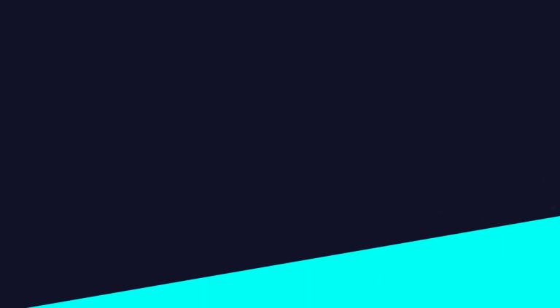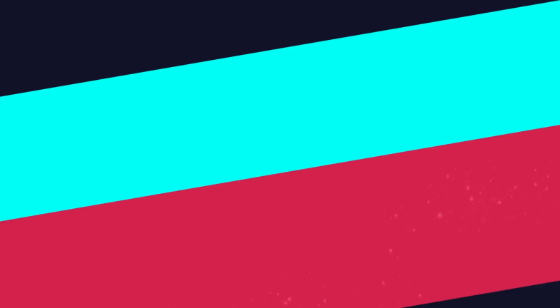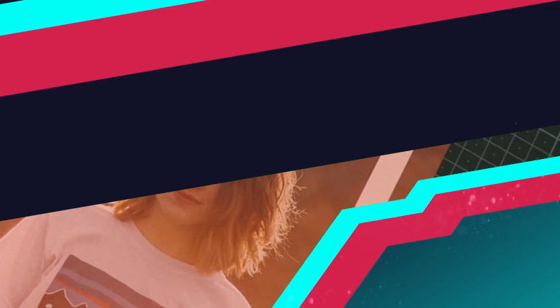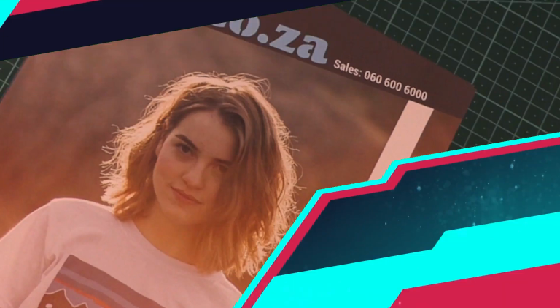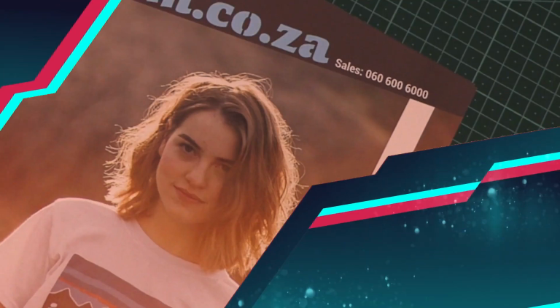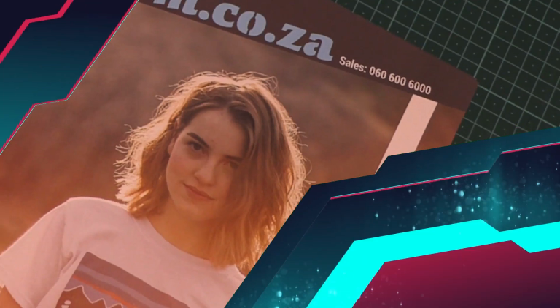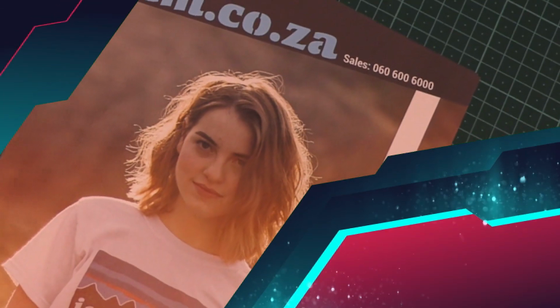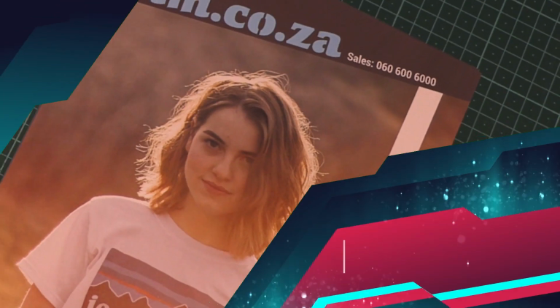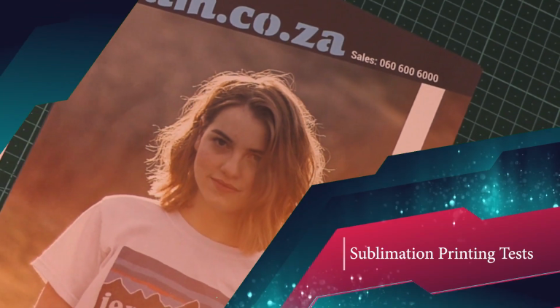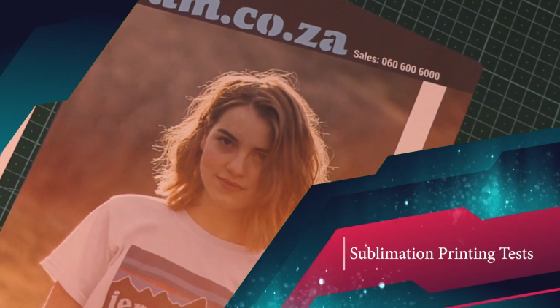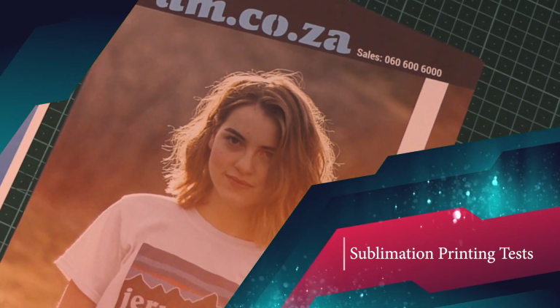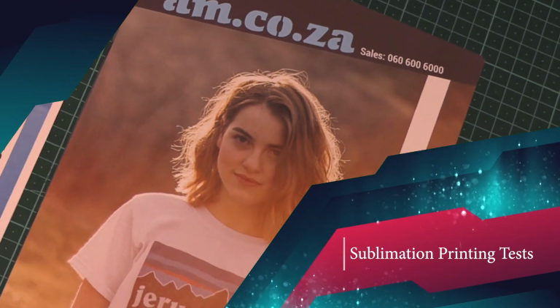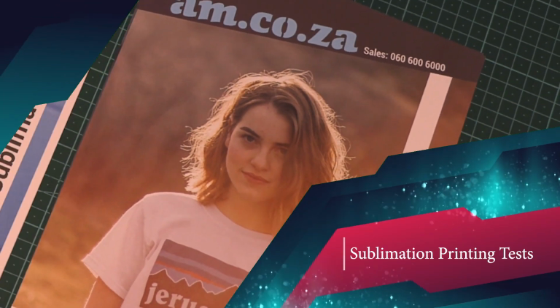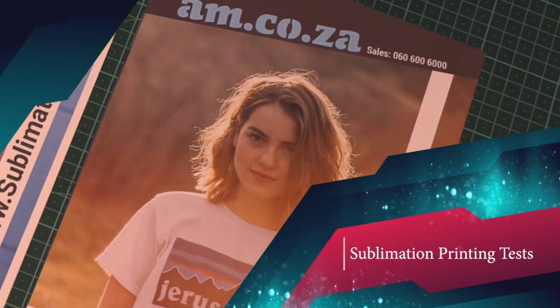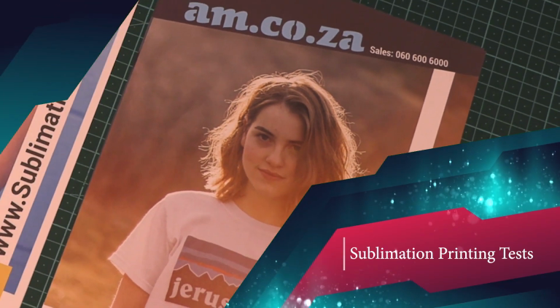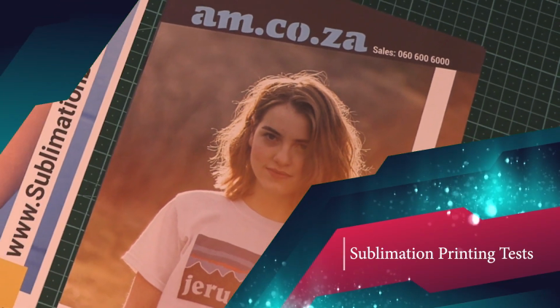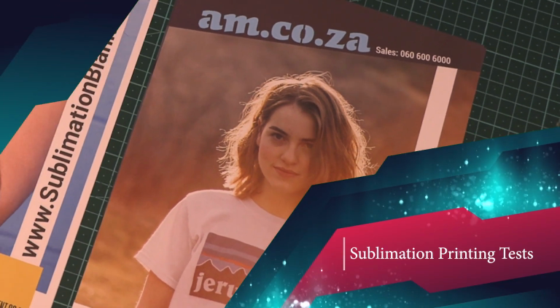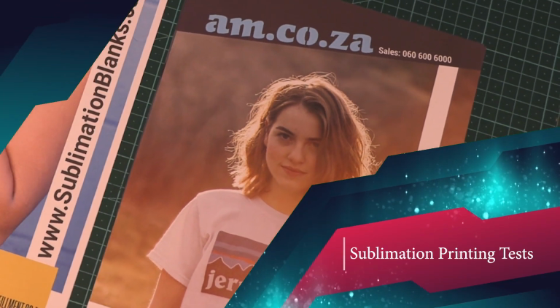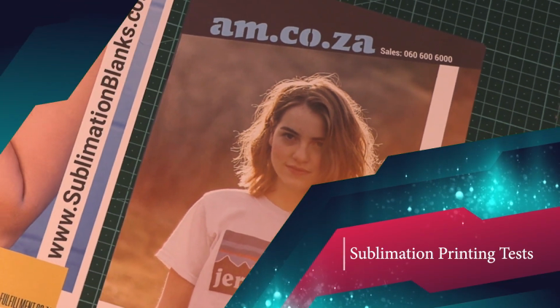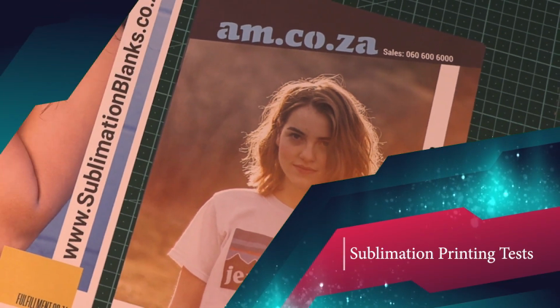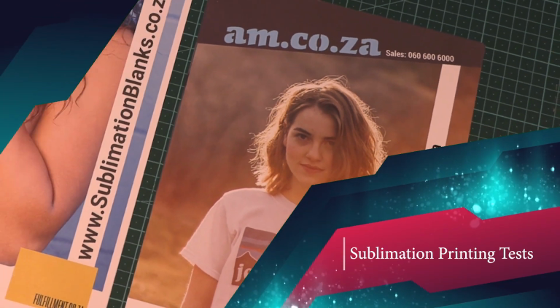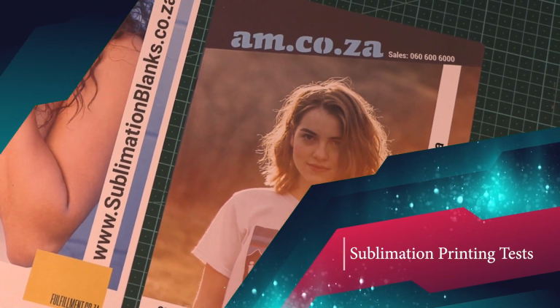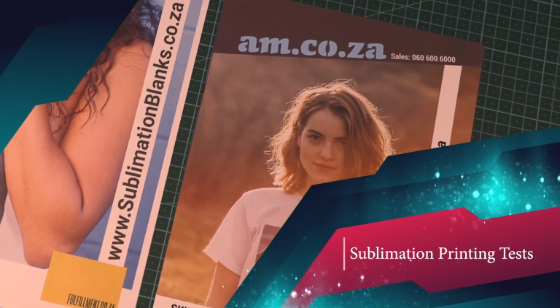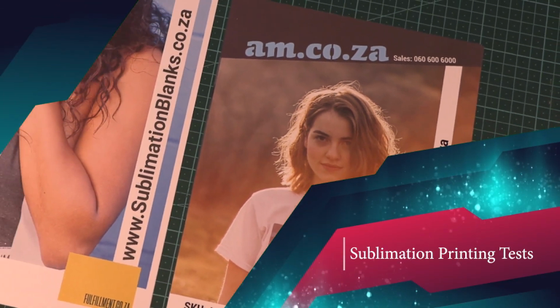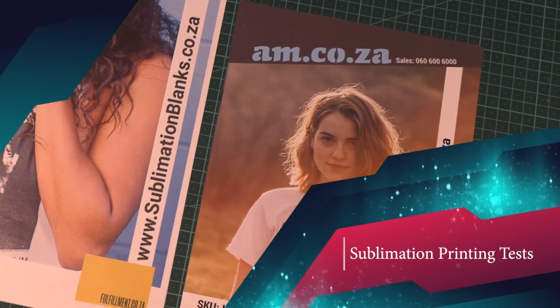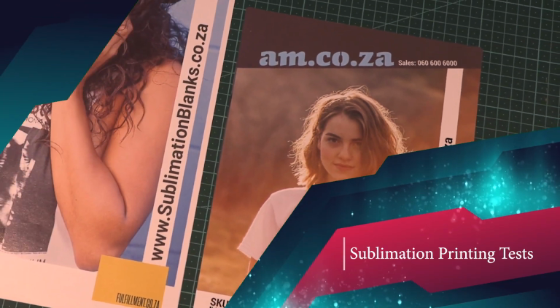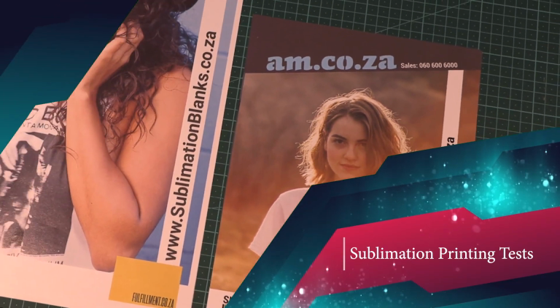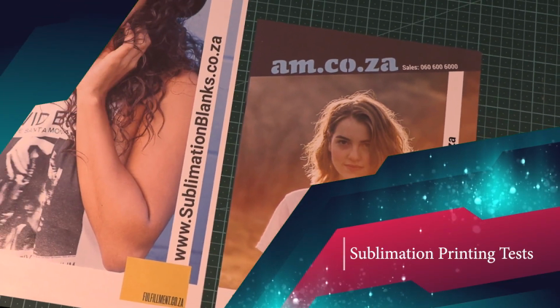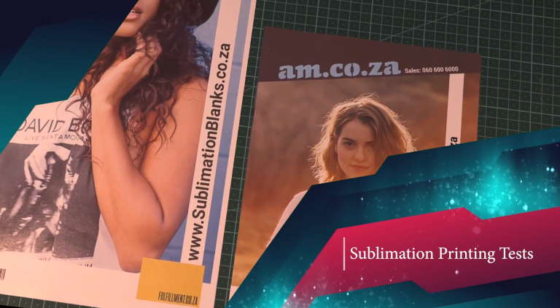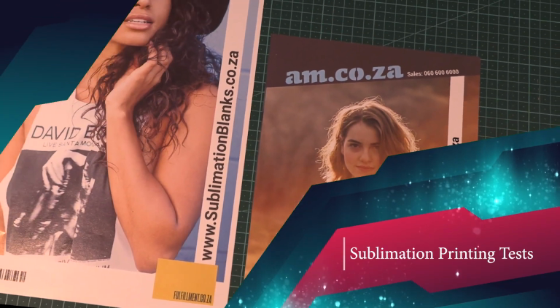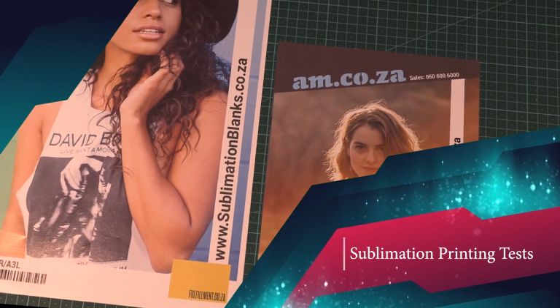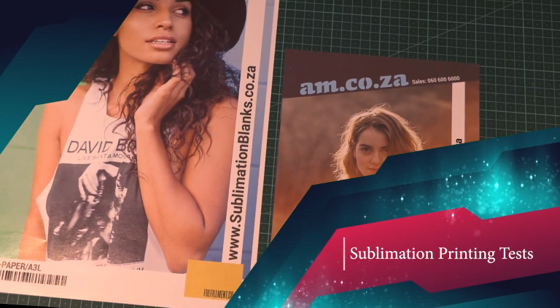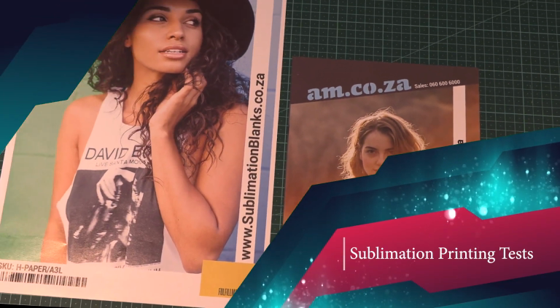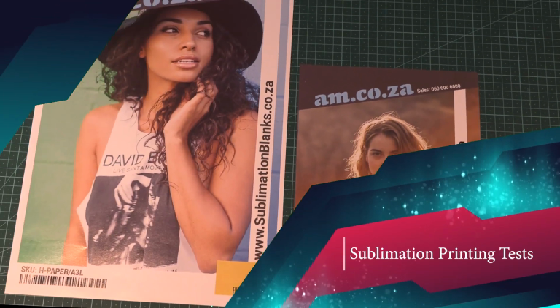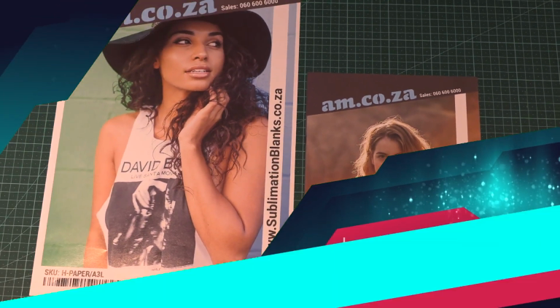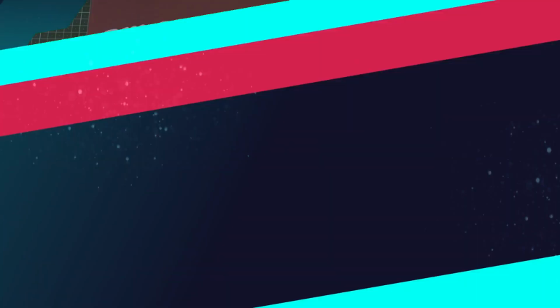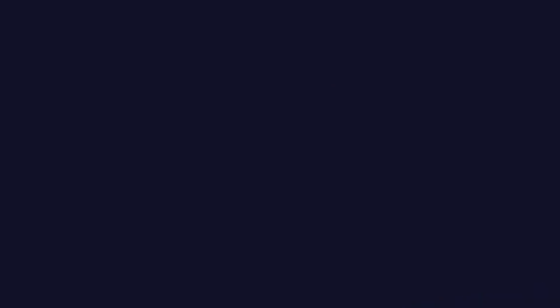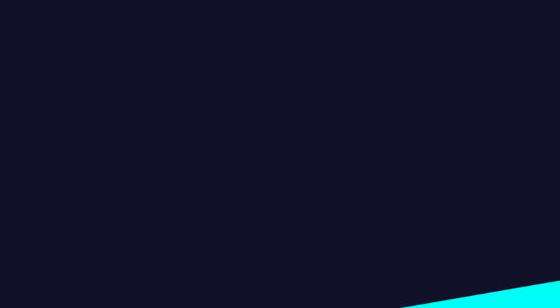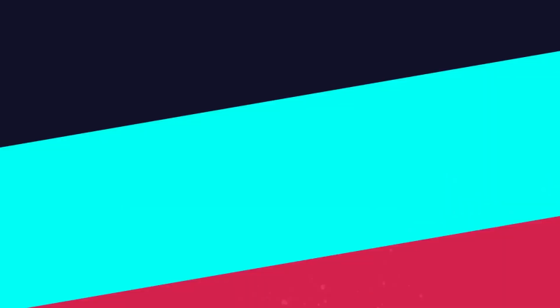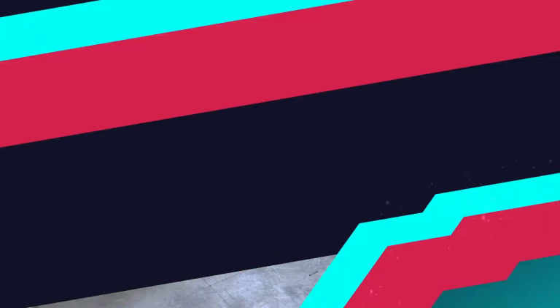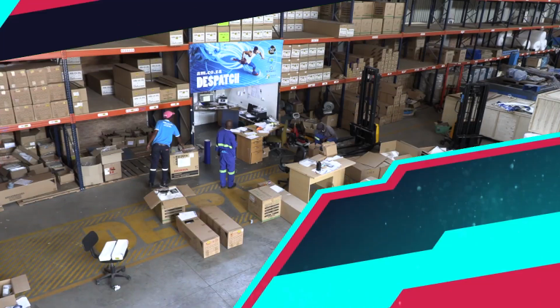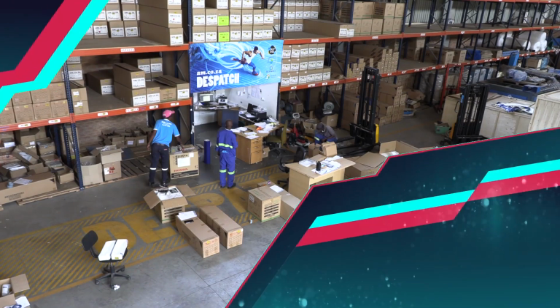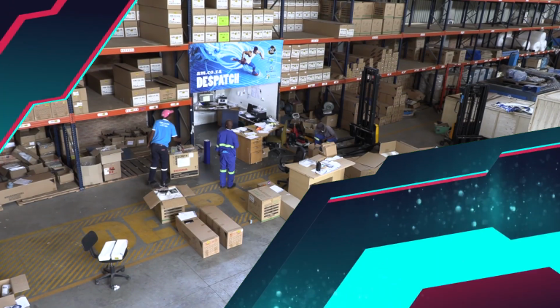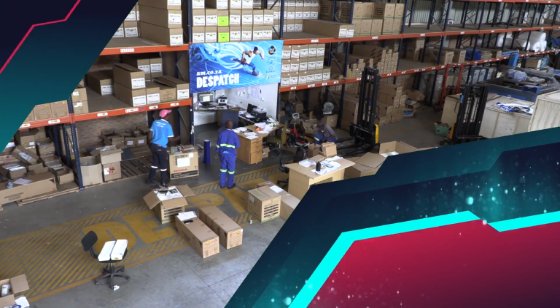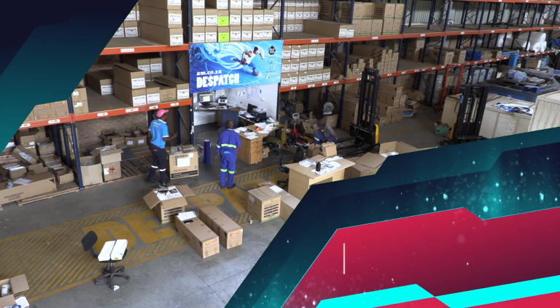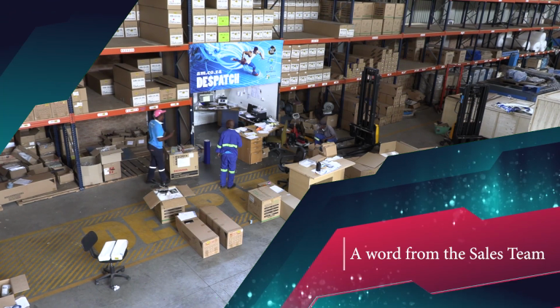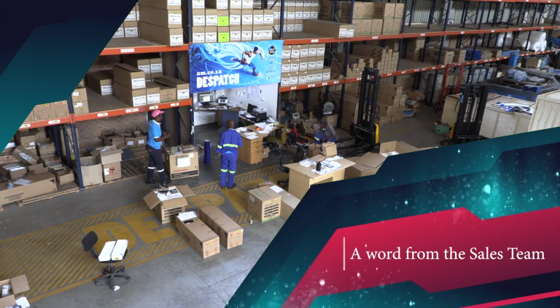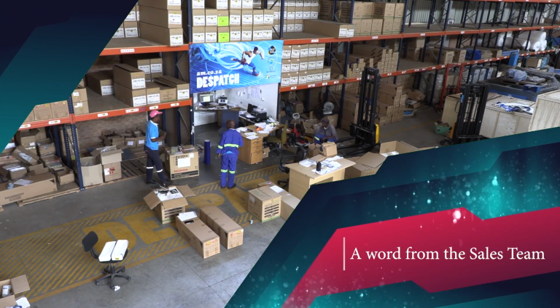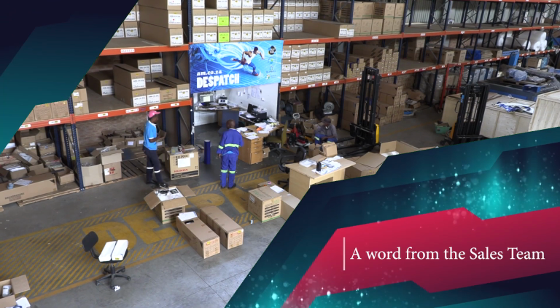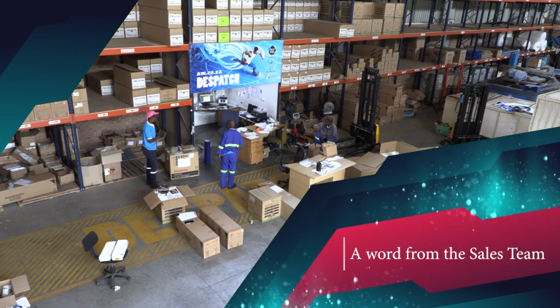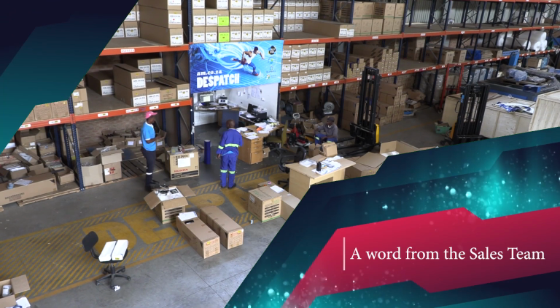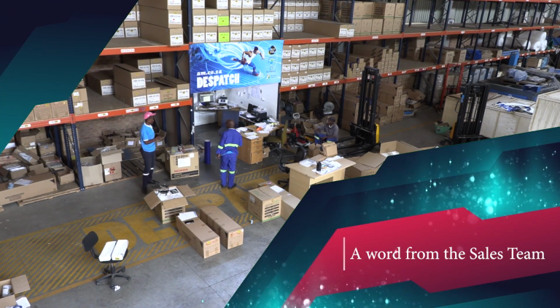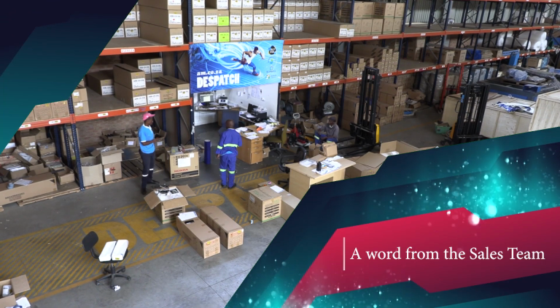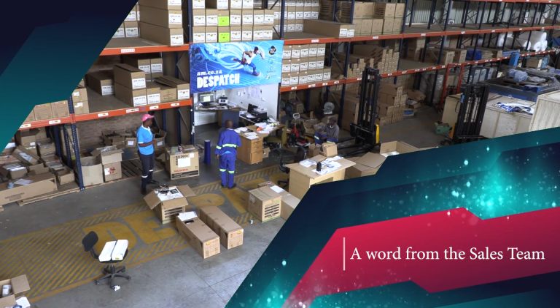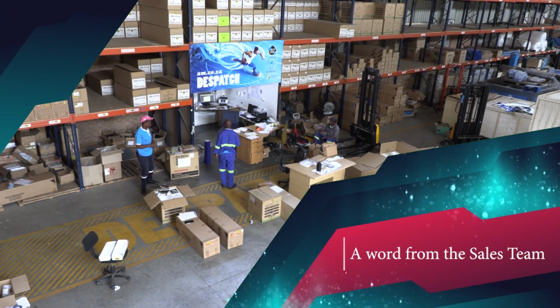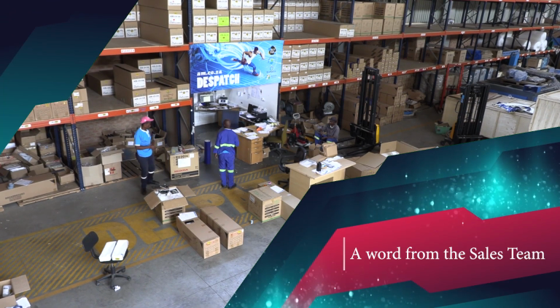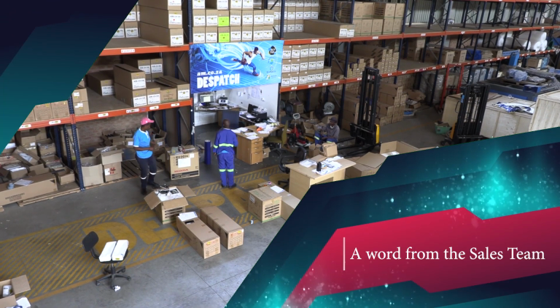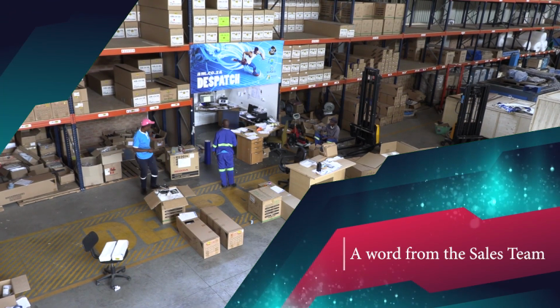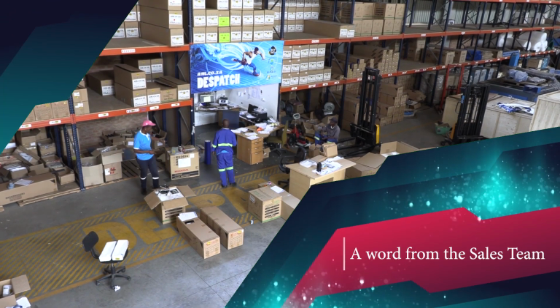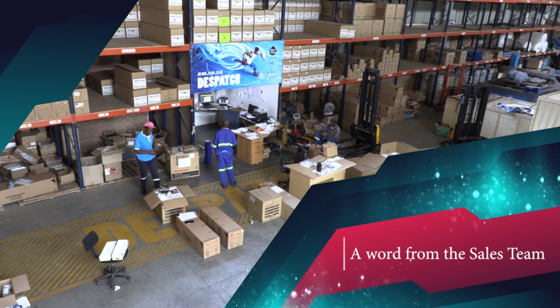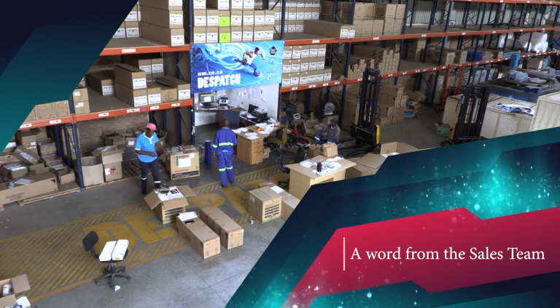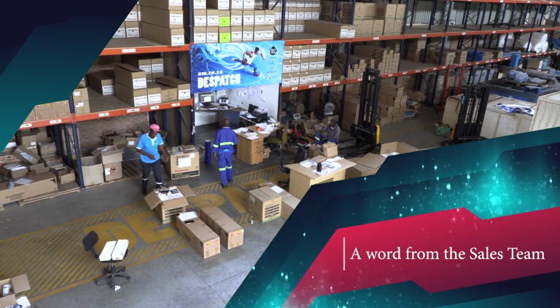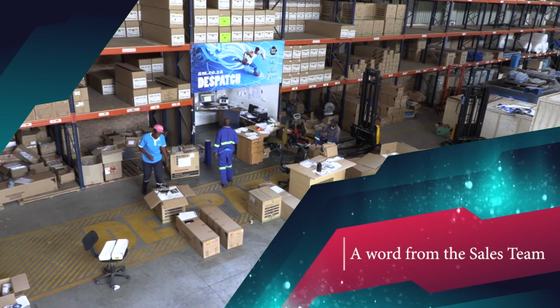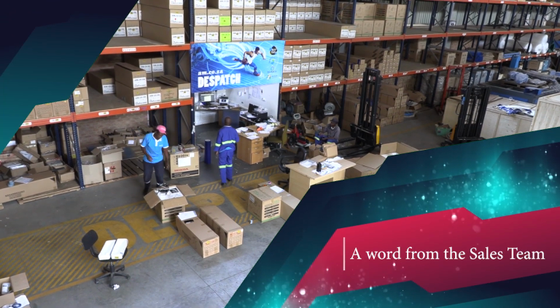This week on Makers Lab TV, testing sublimation printing paper and a word from the sales department.